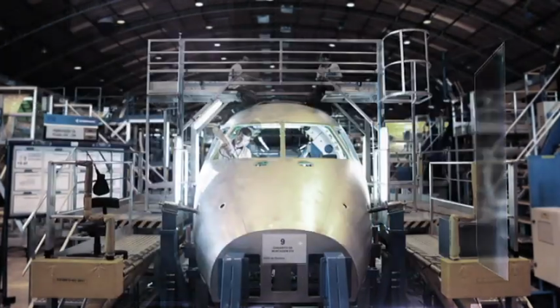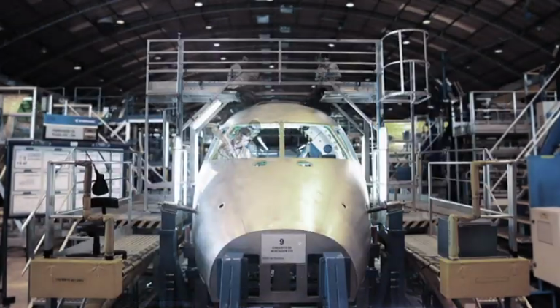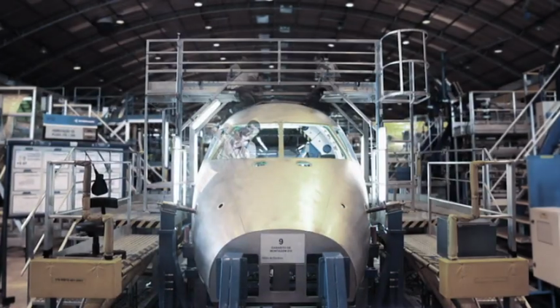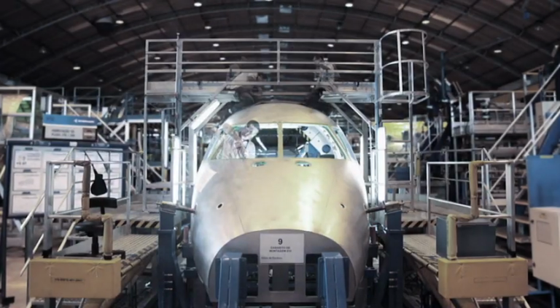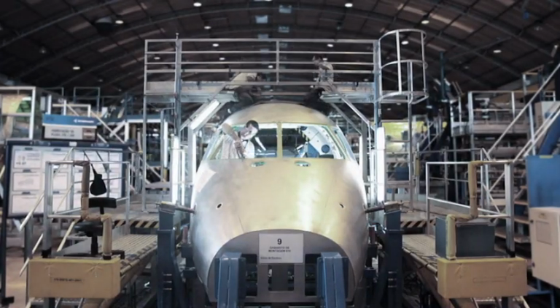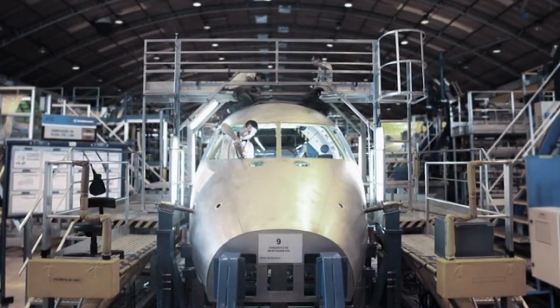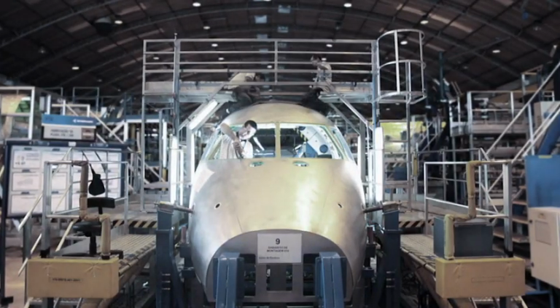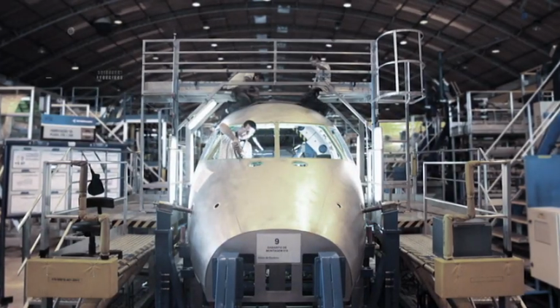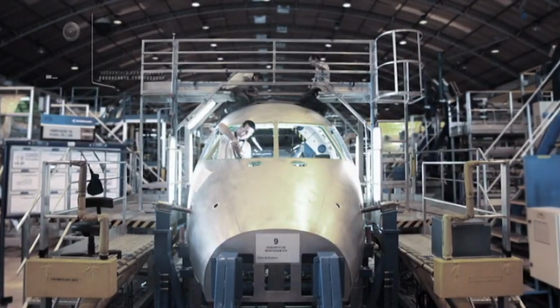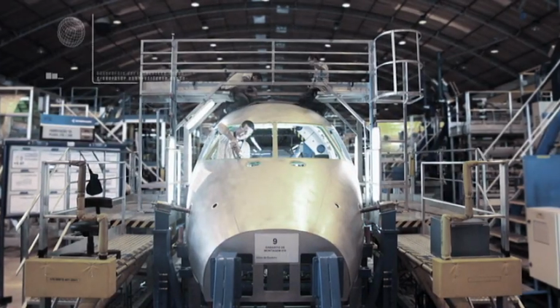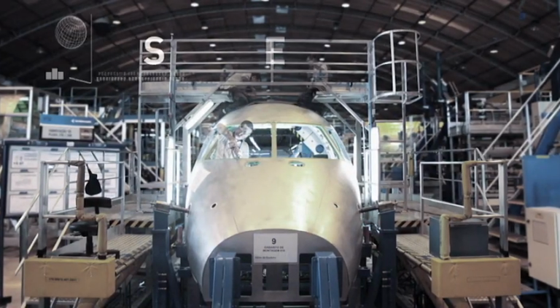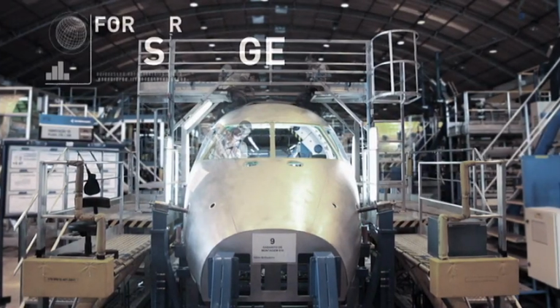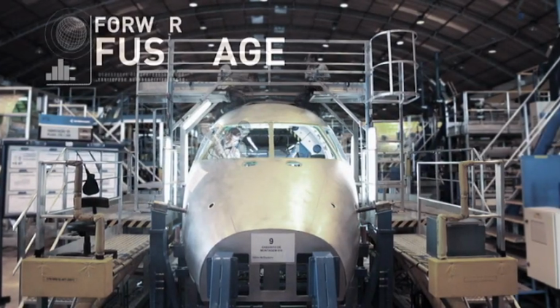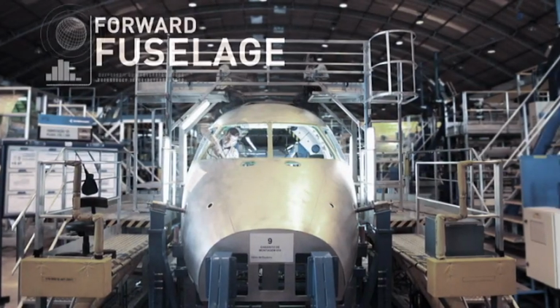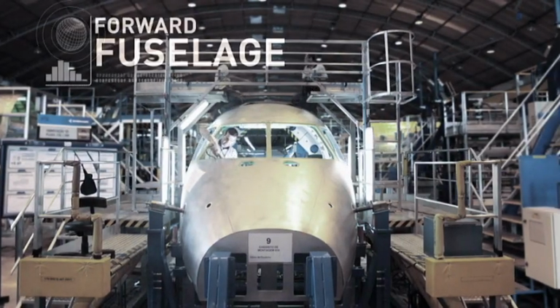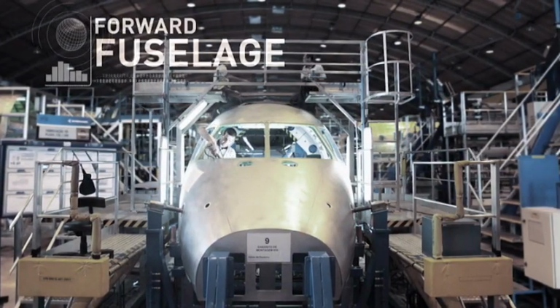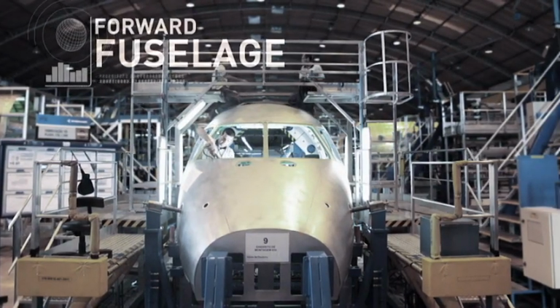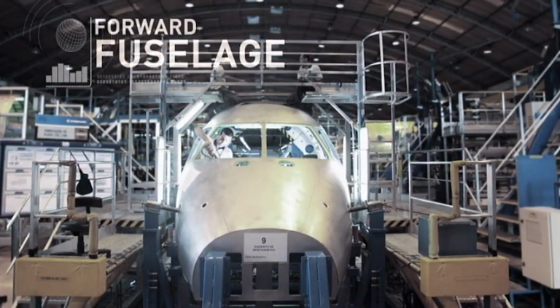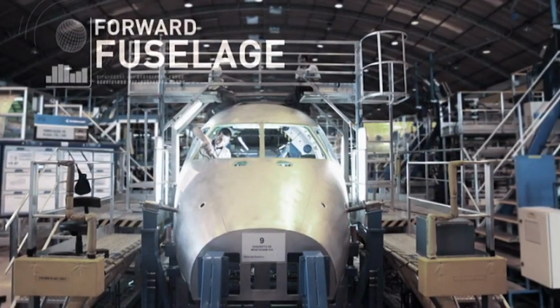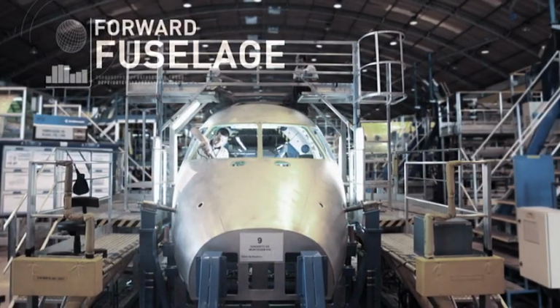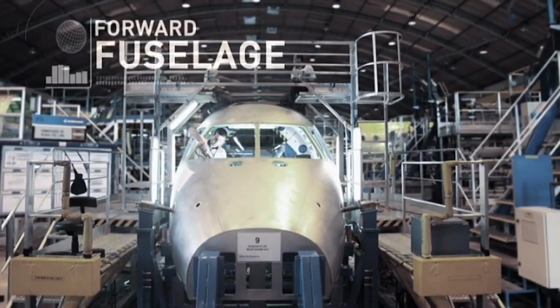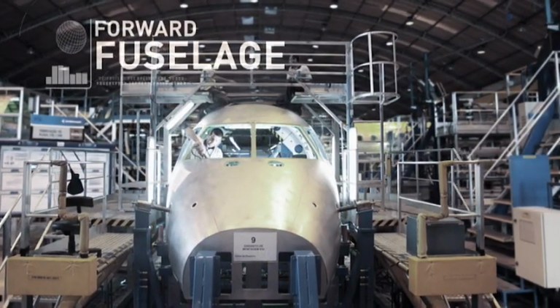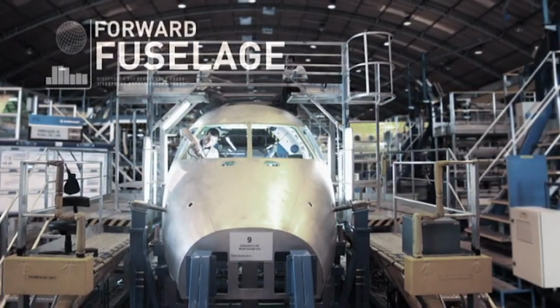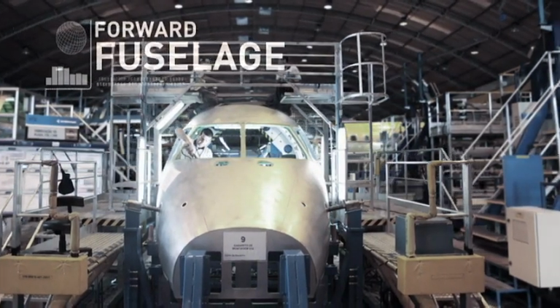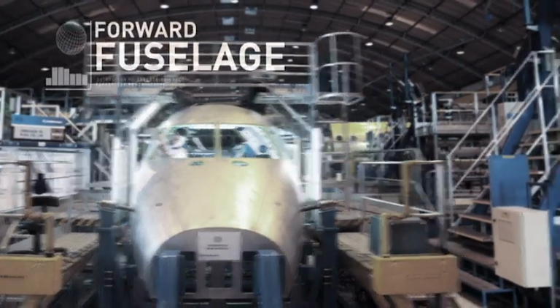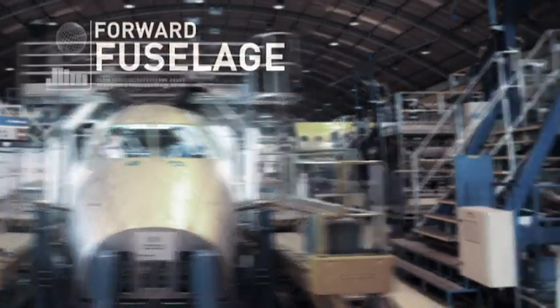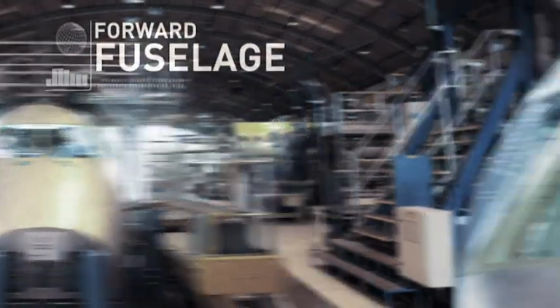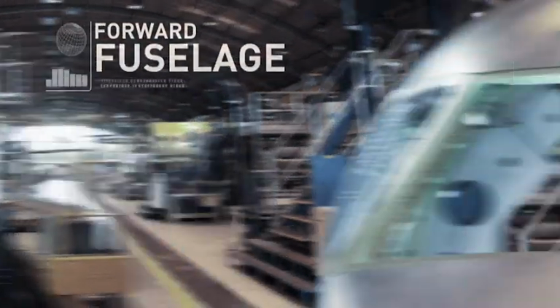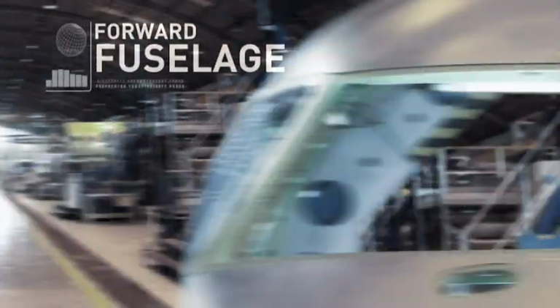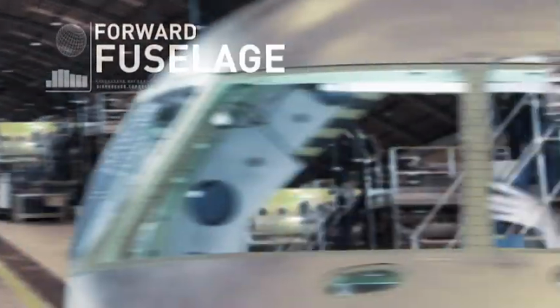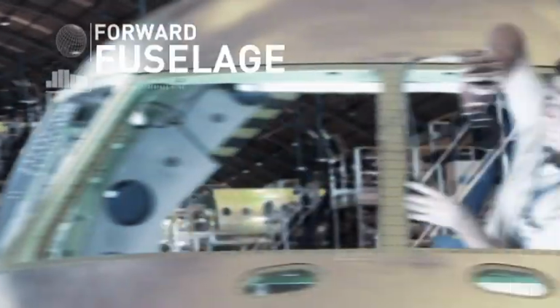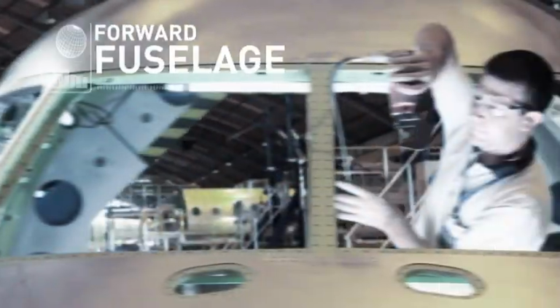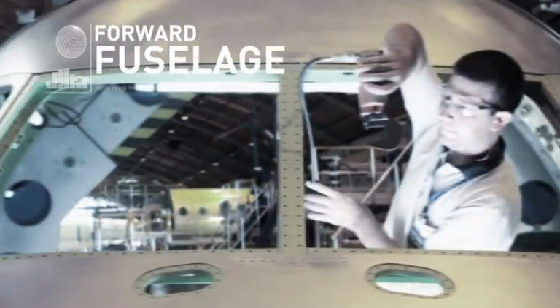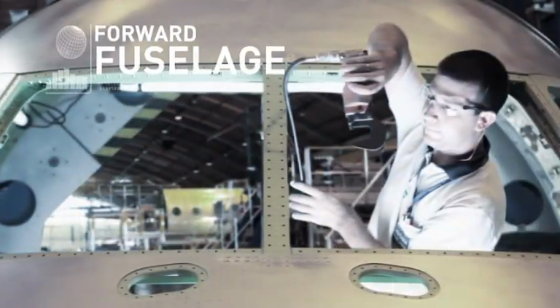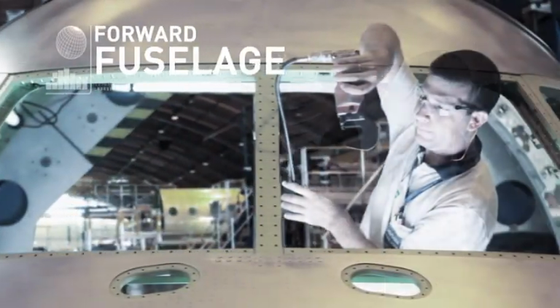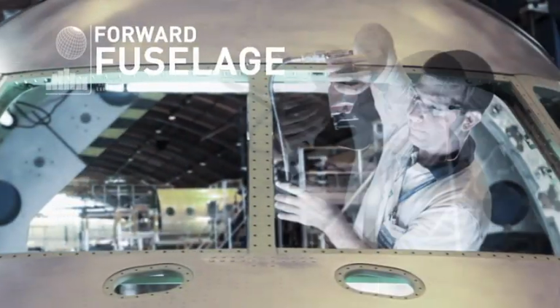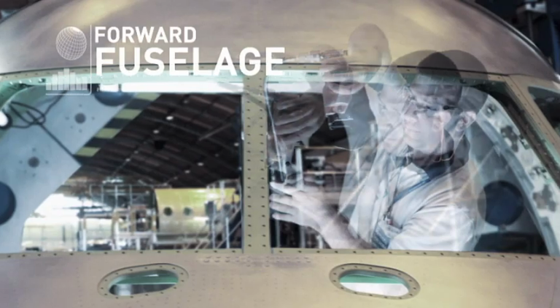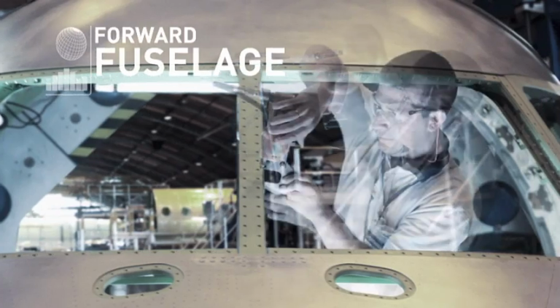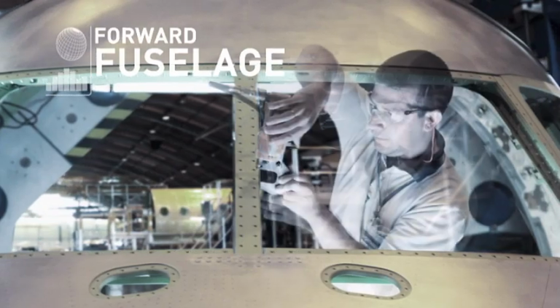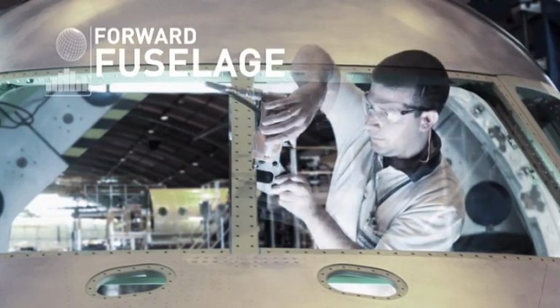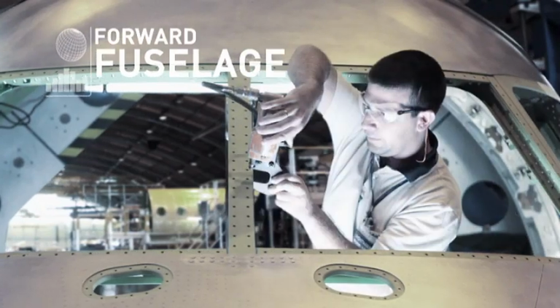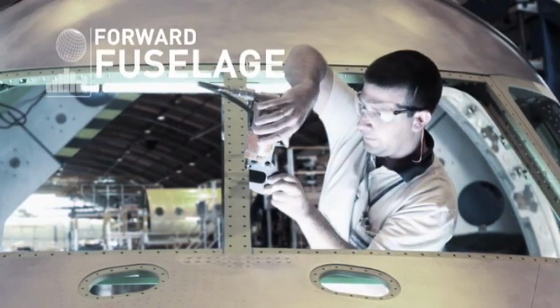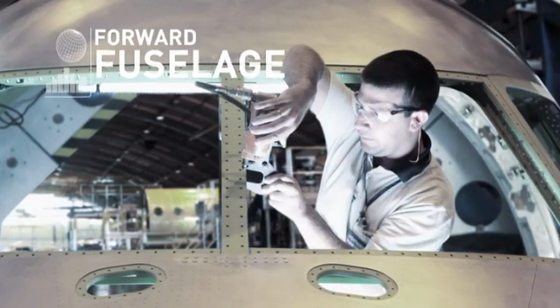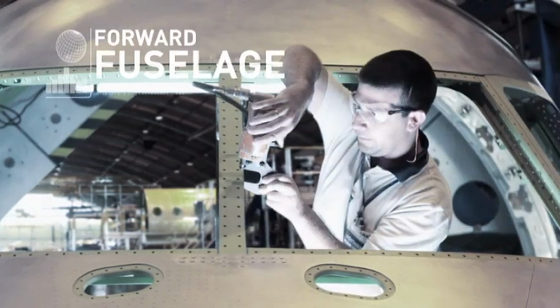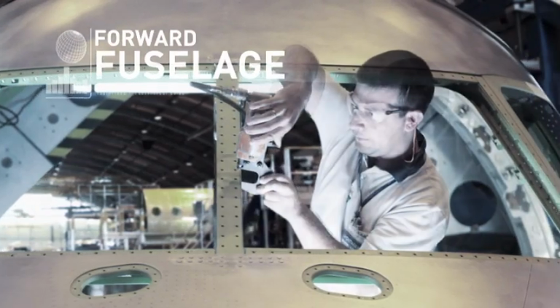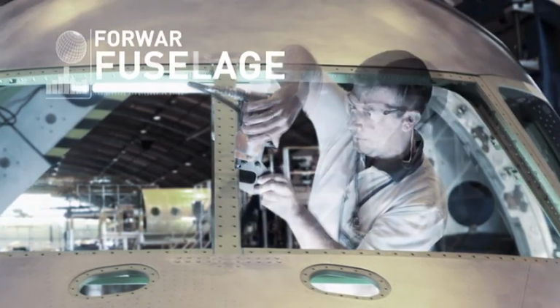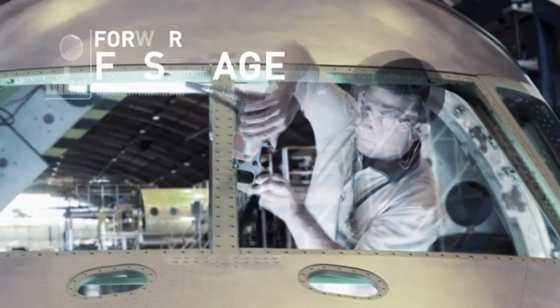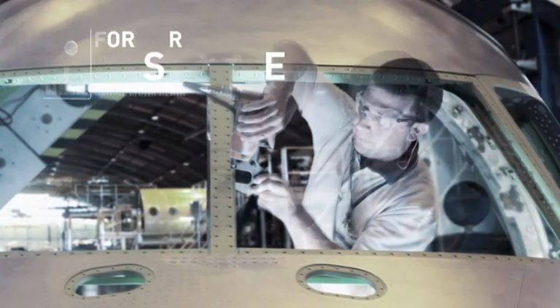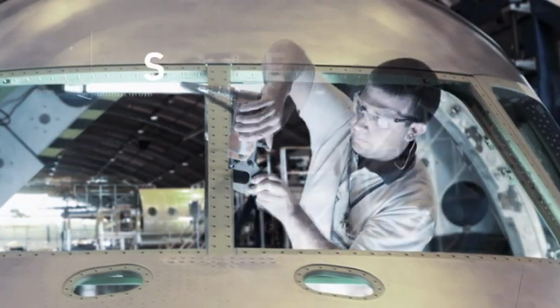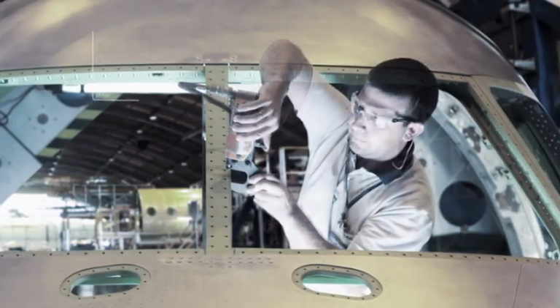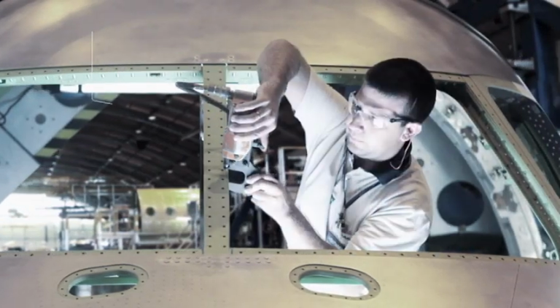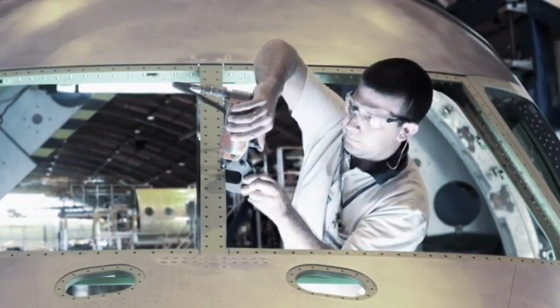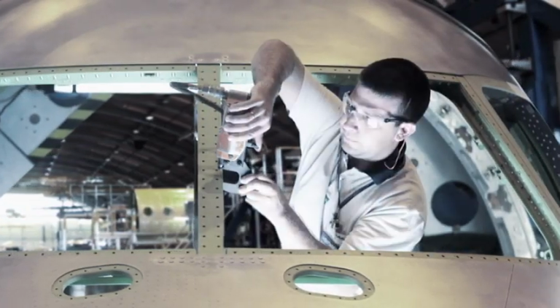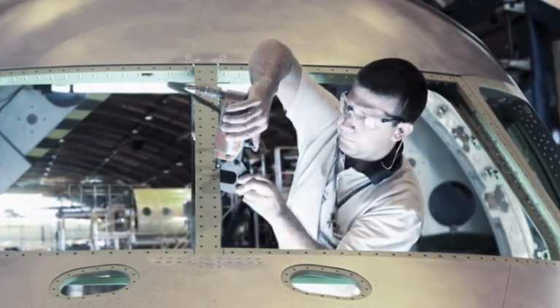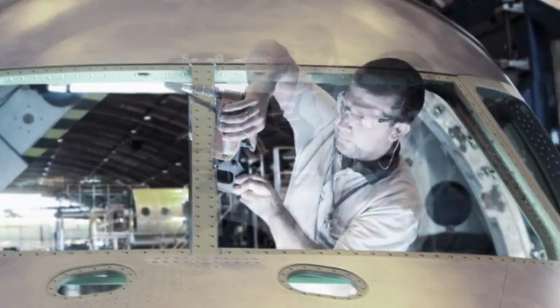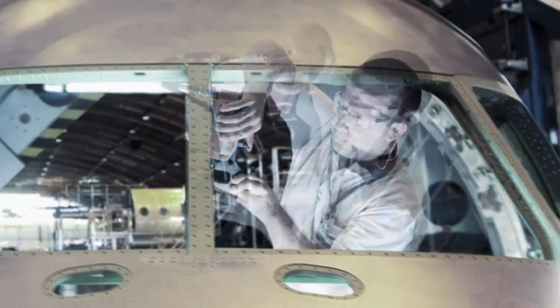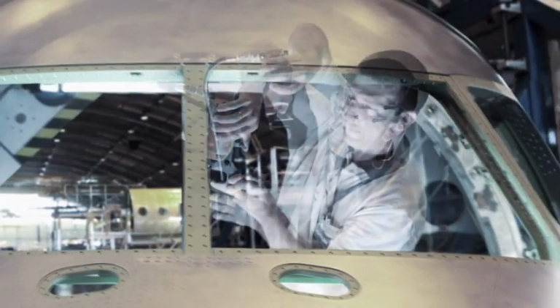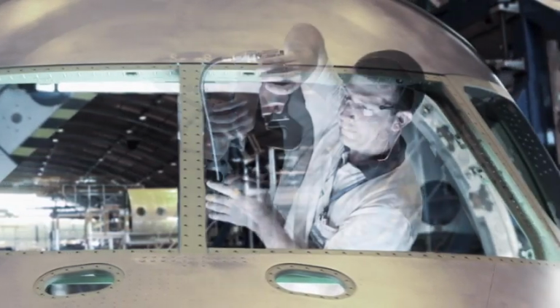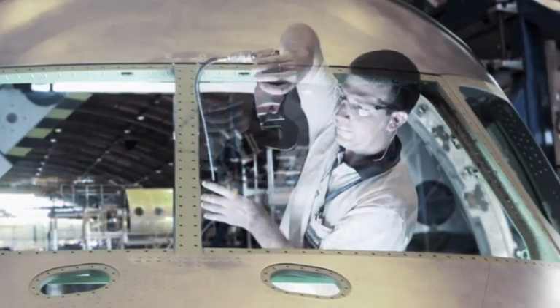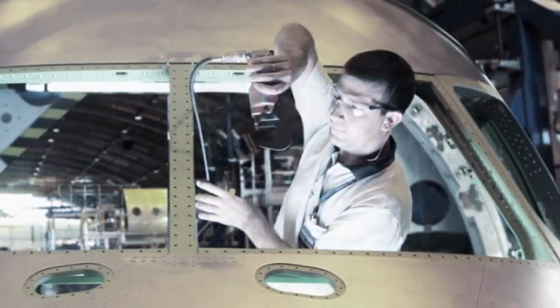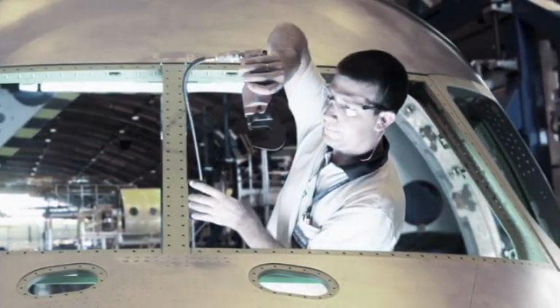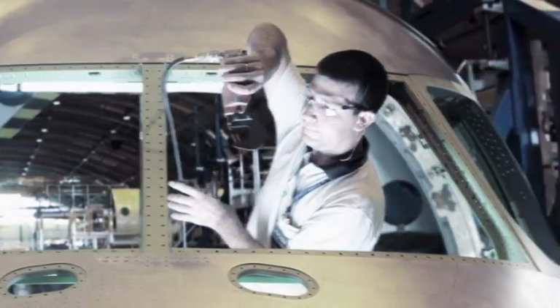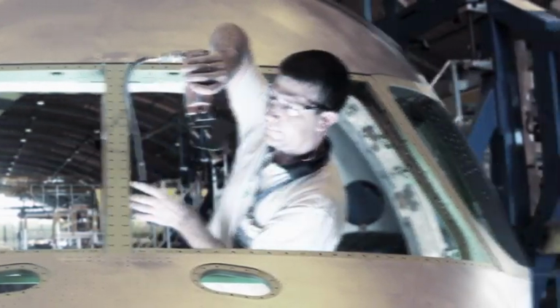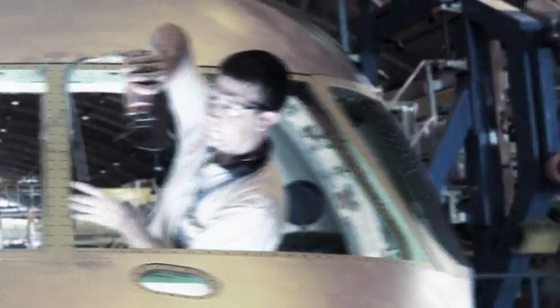This hangar hosts the production of the forward fuselage, the center fuselage, and the forward and aft plugs for eJets.